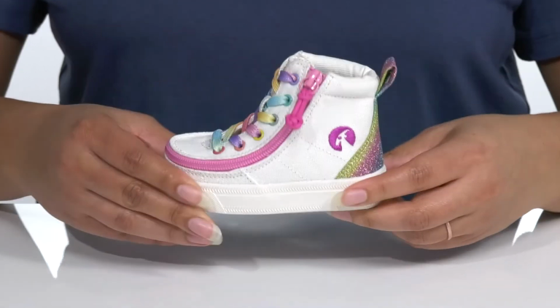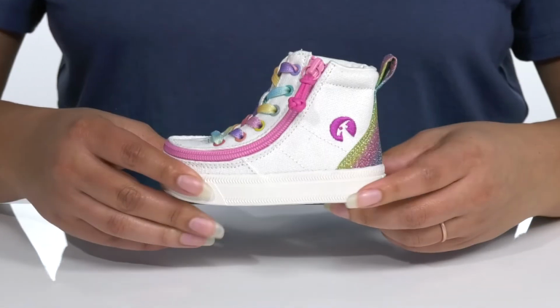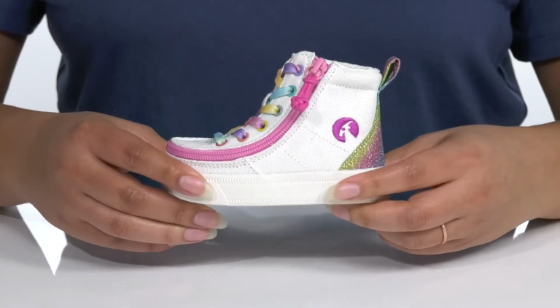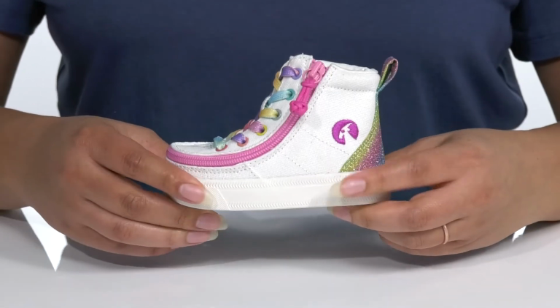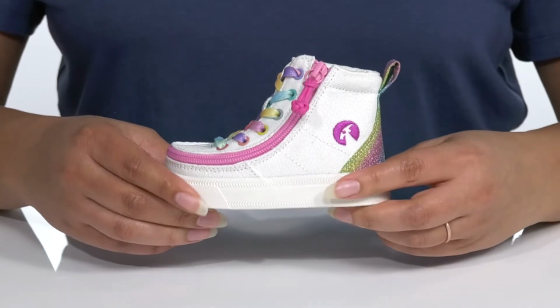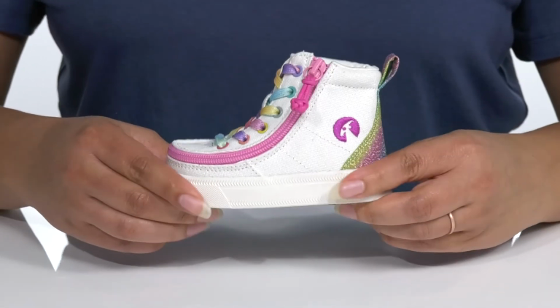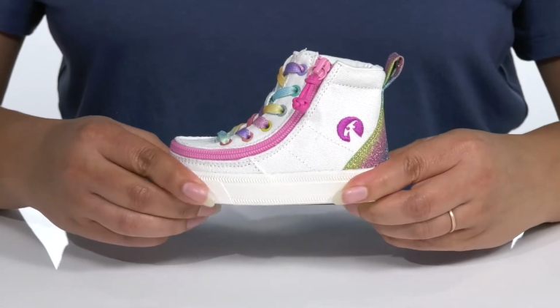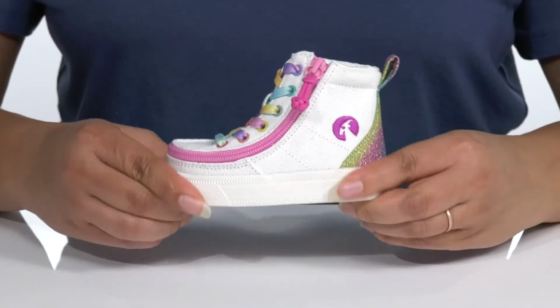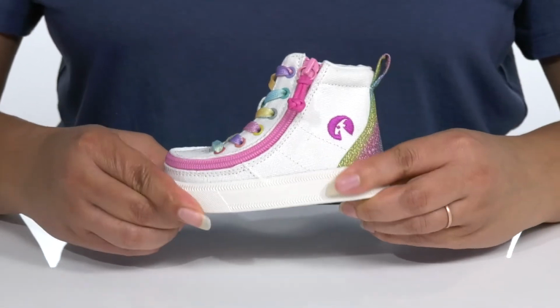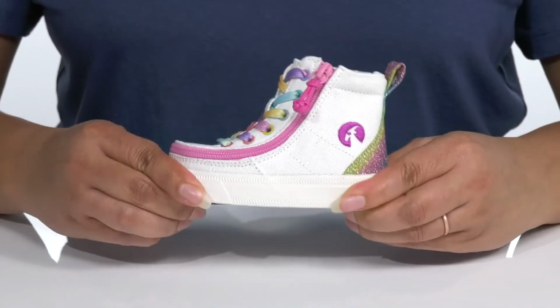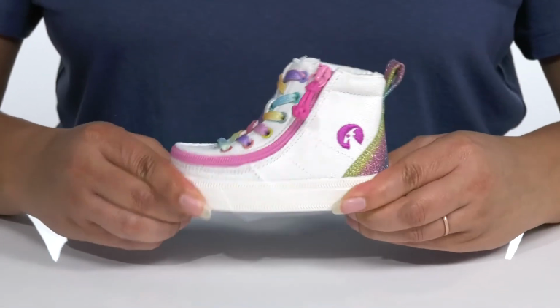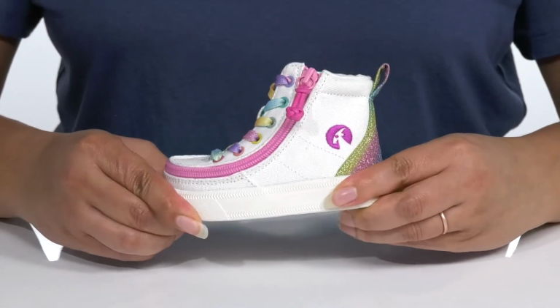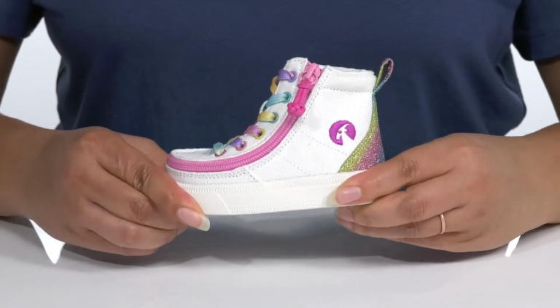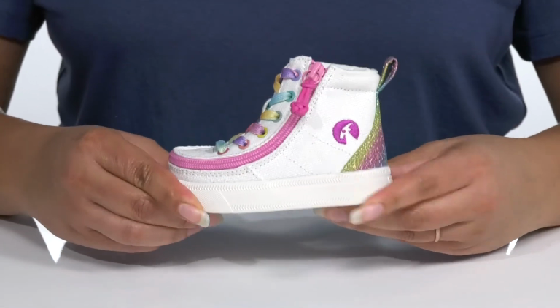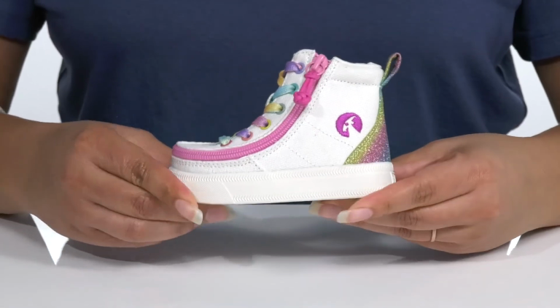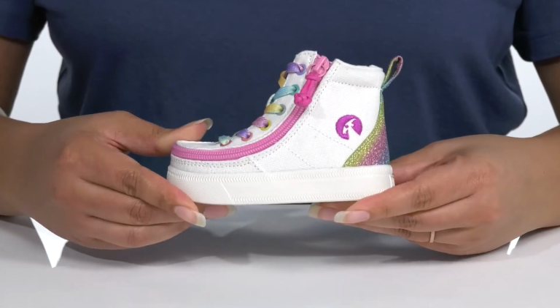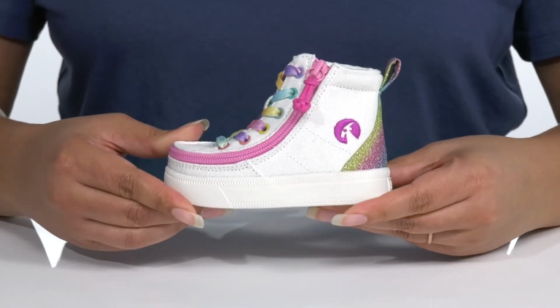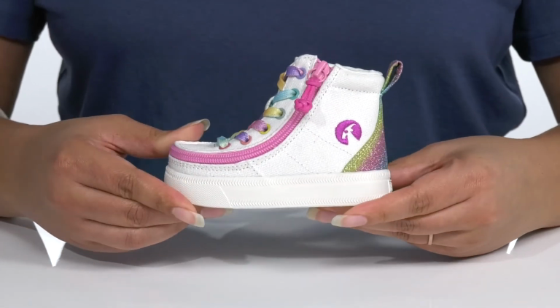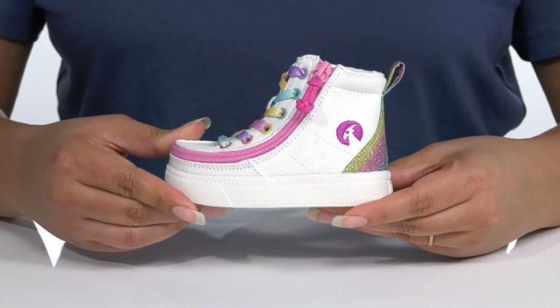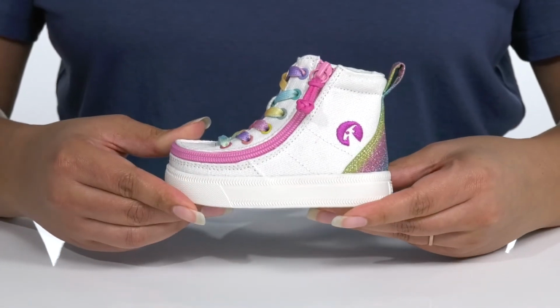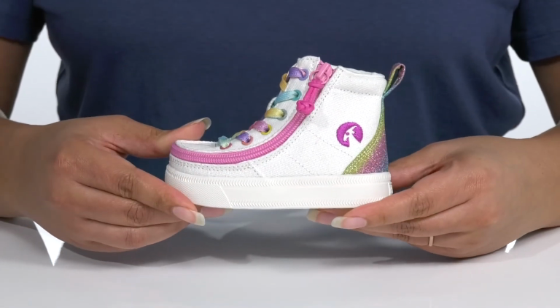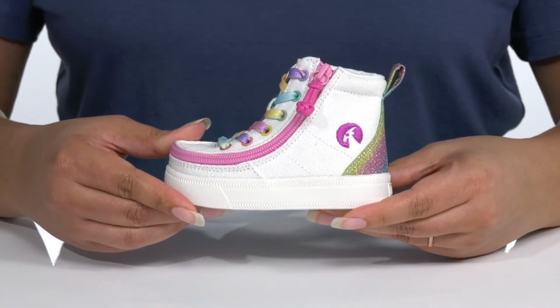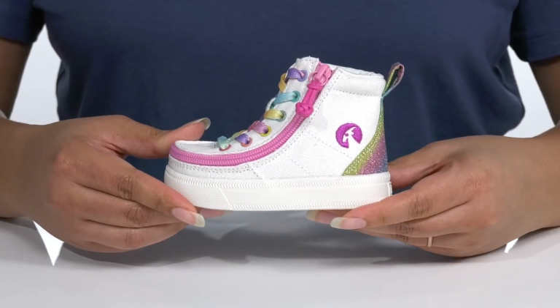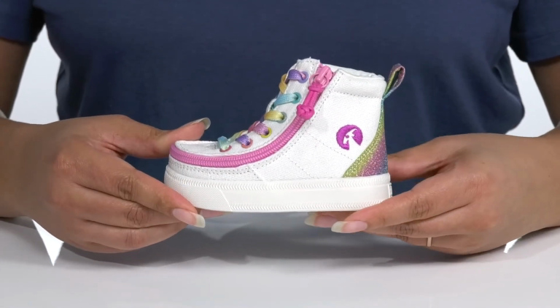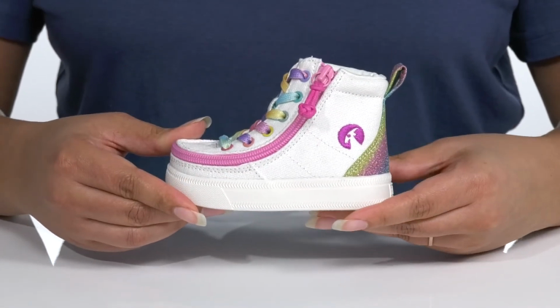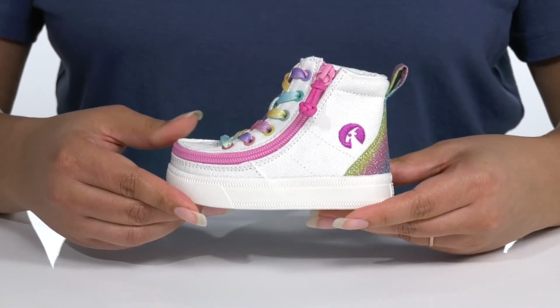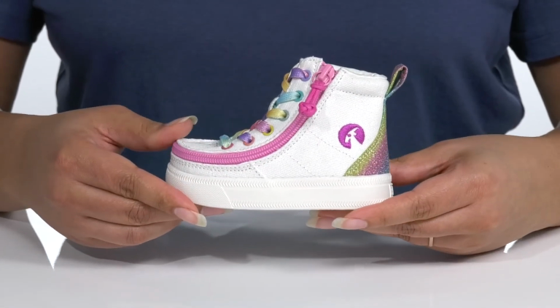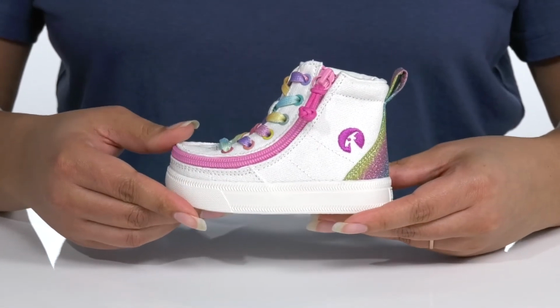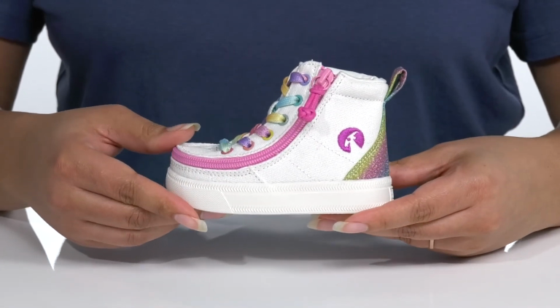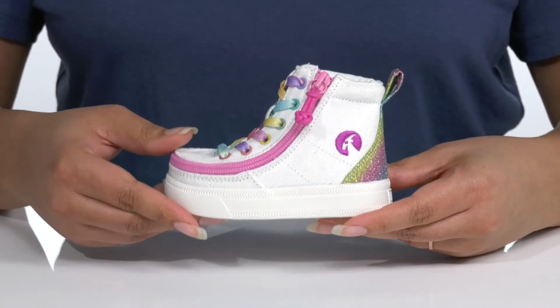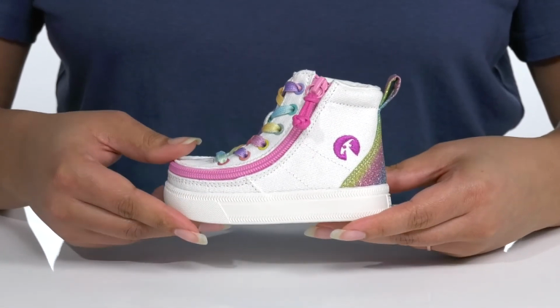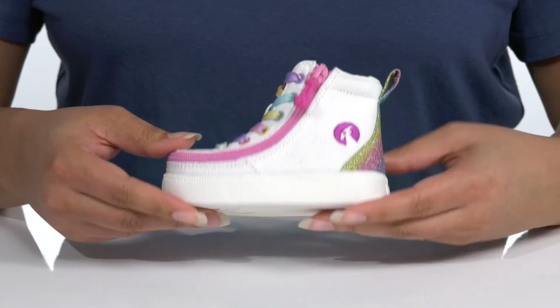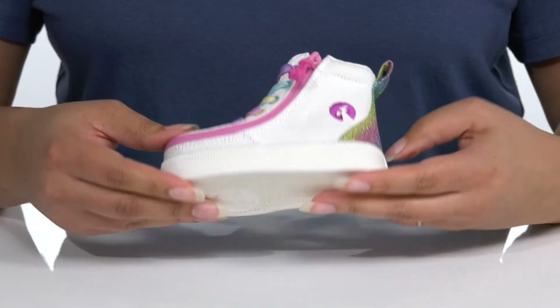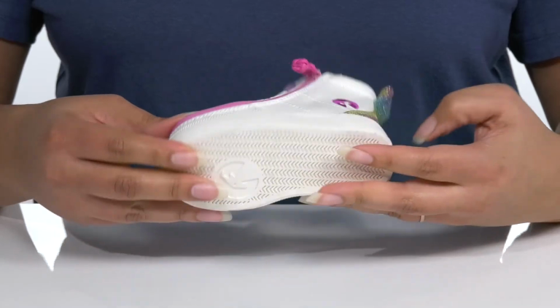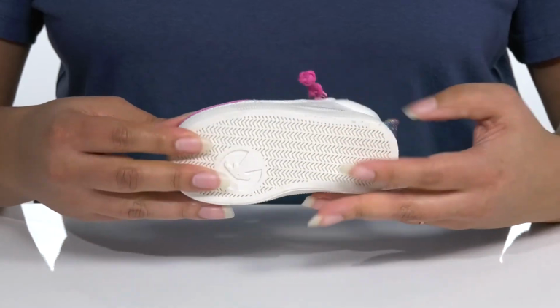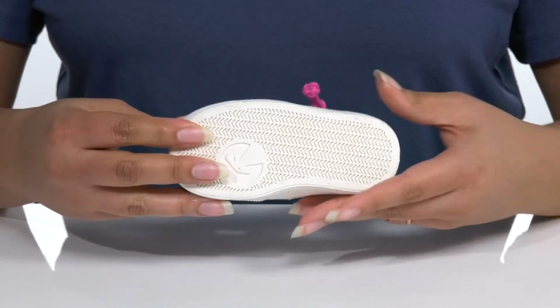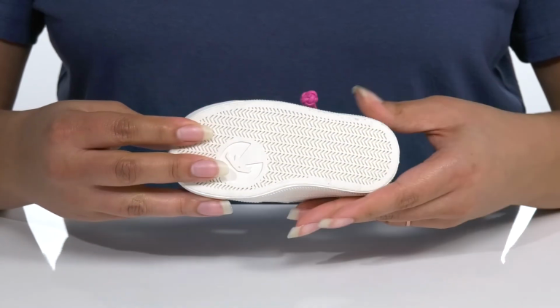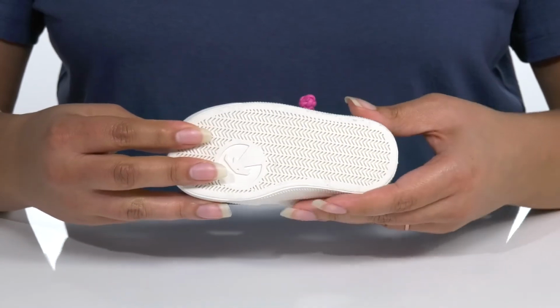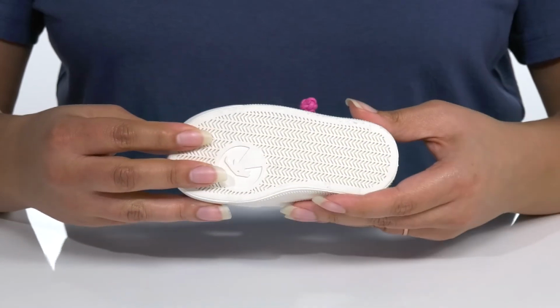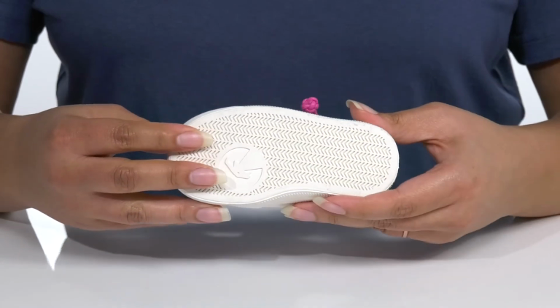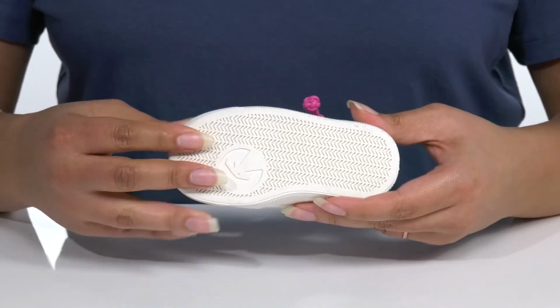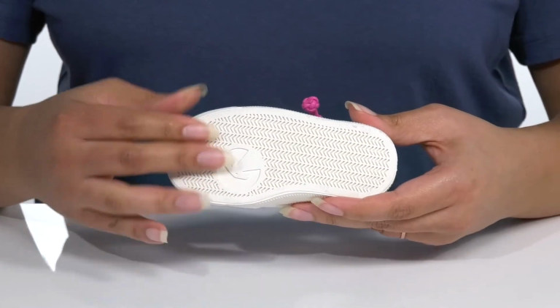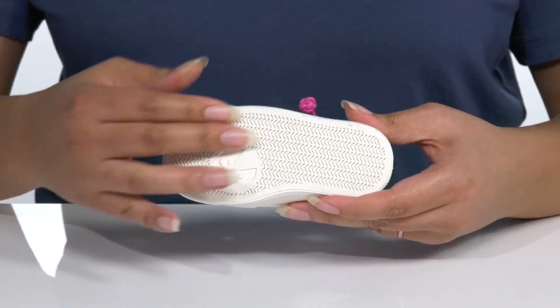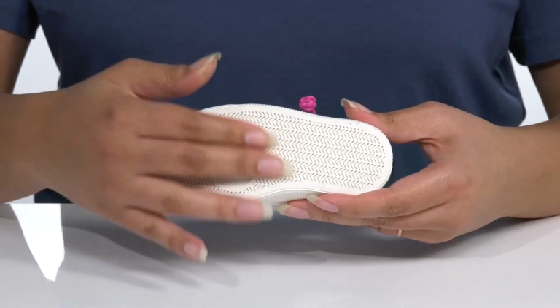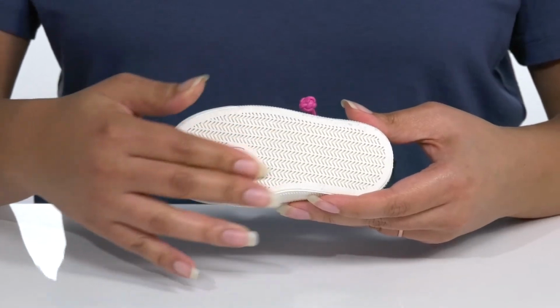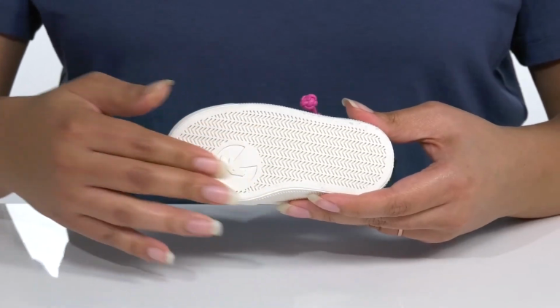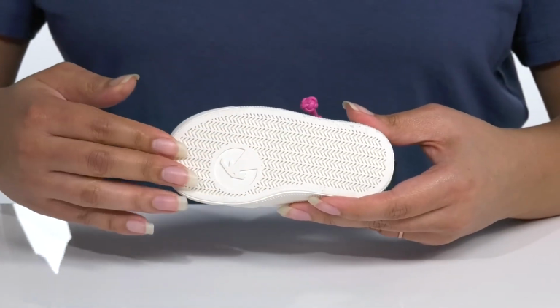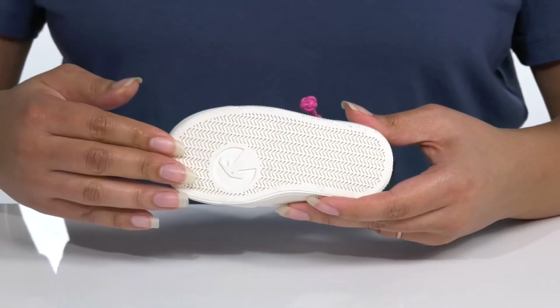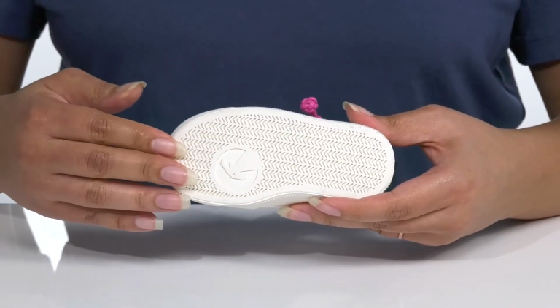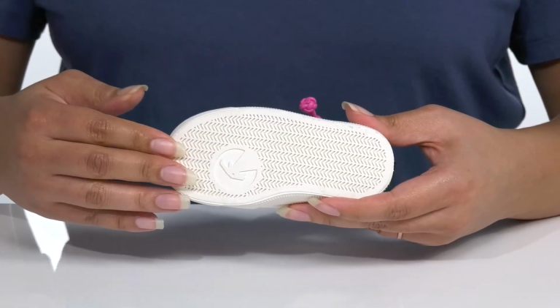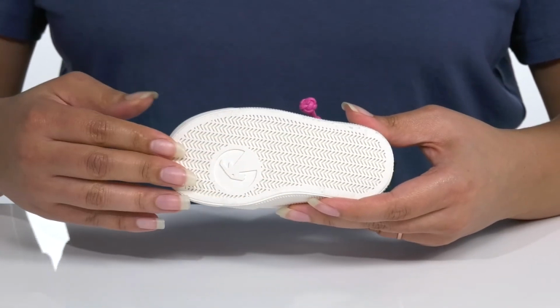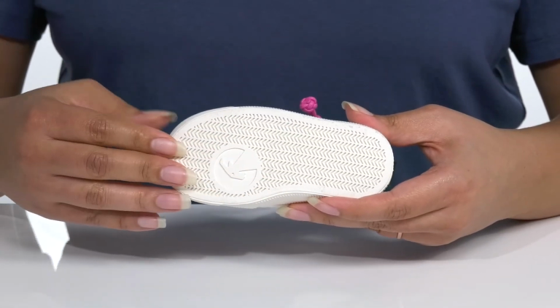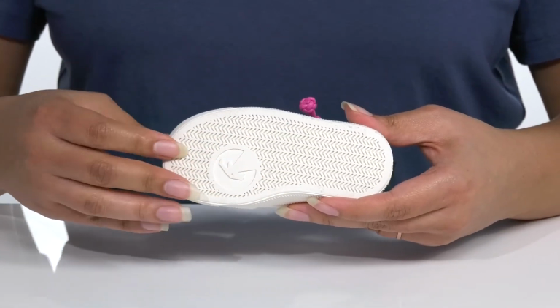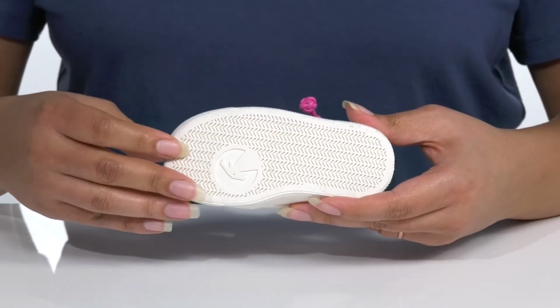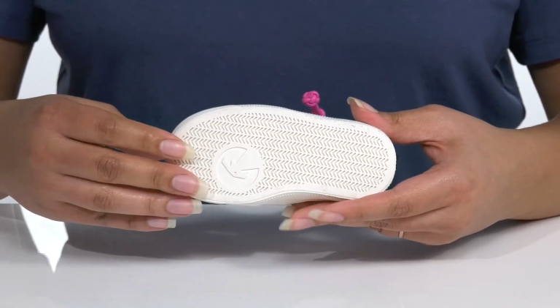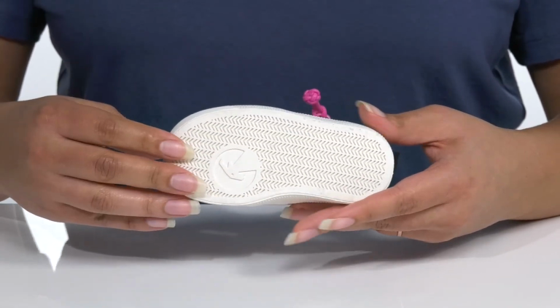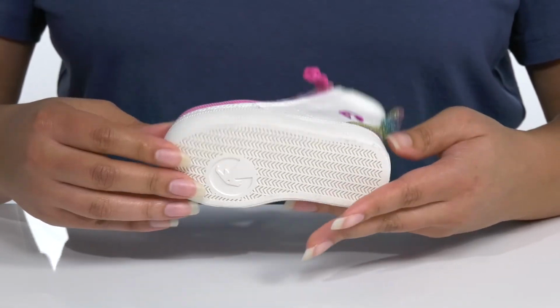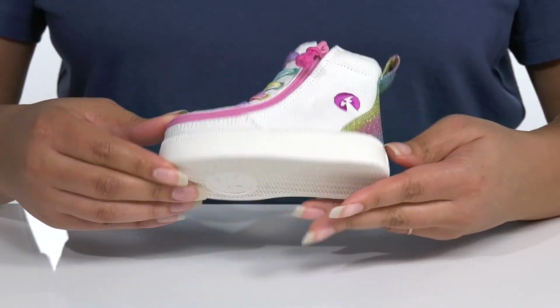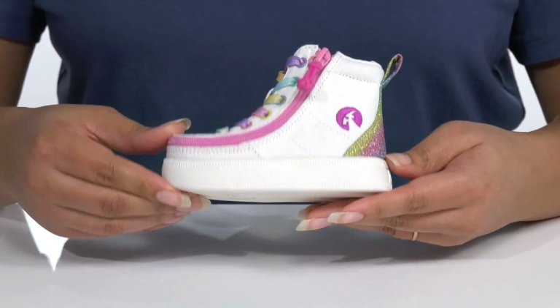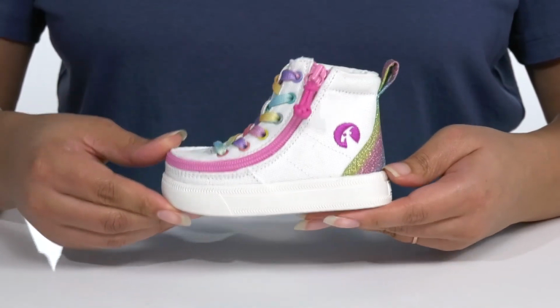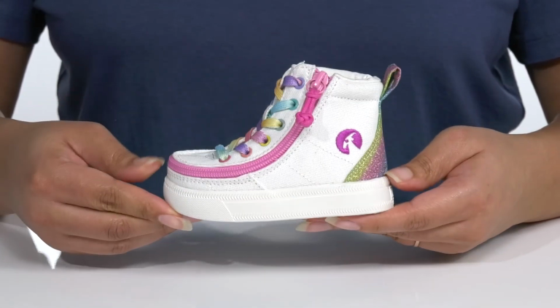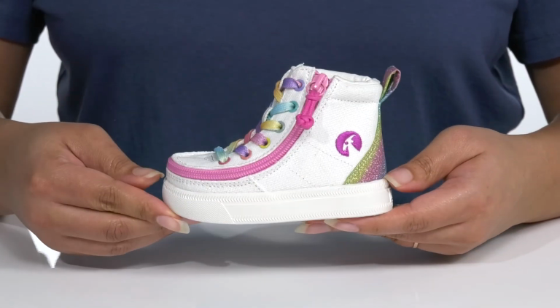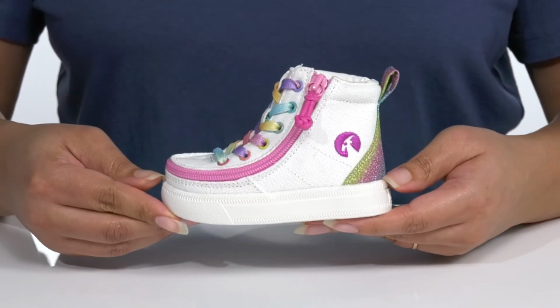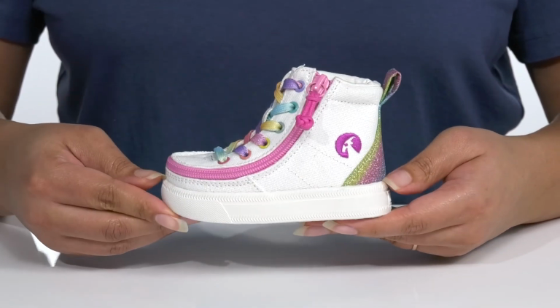The midsole has a sturdy build that's made to last, and it's all on top of a durable rubber outsole that is grippy to keep them stable.